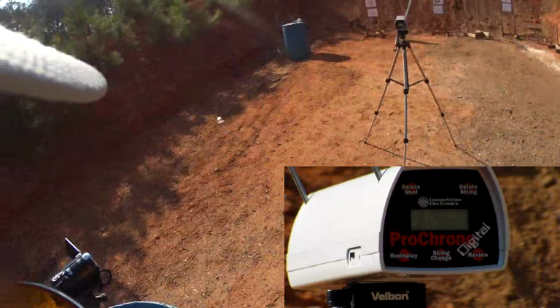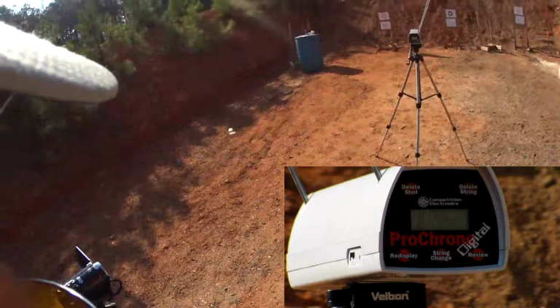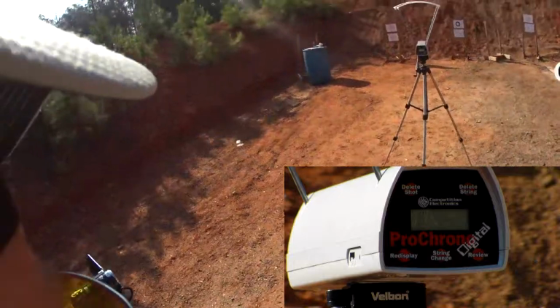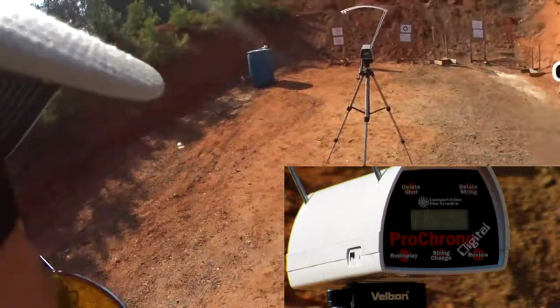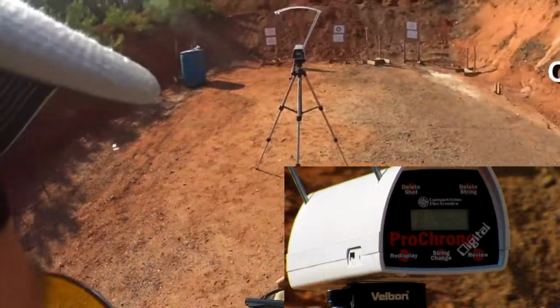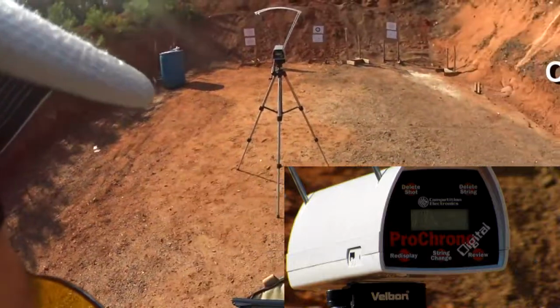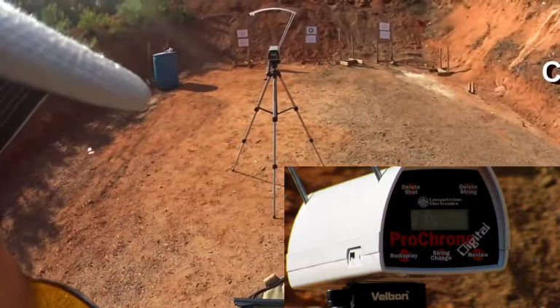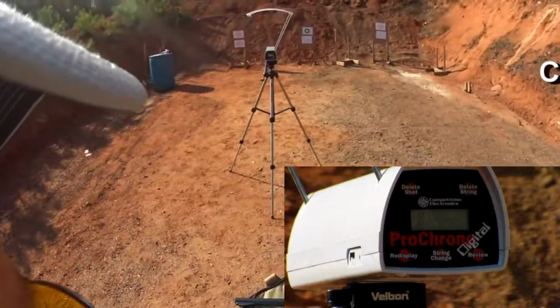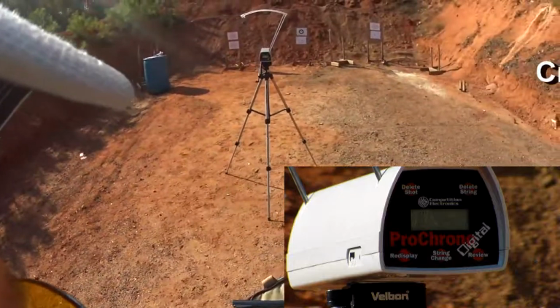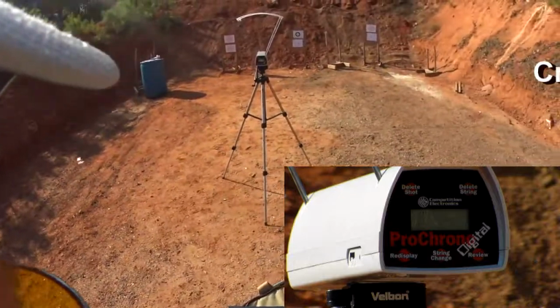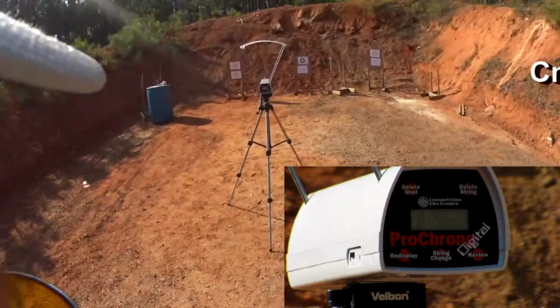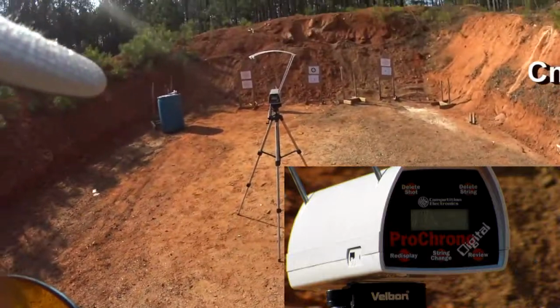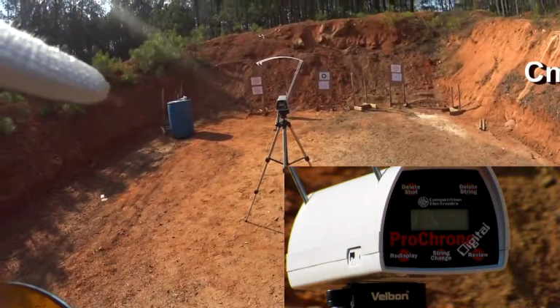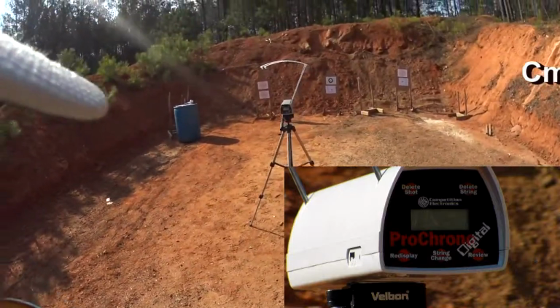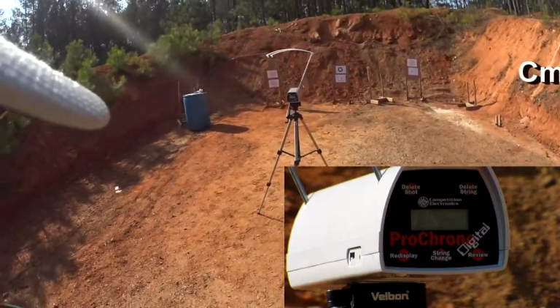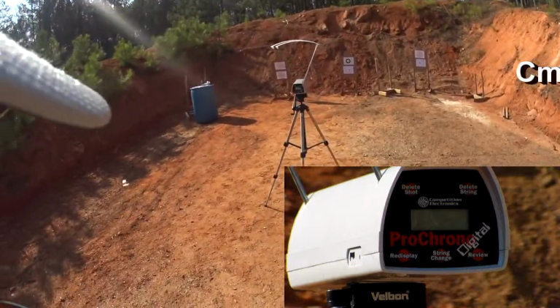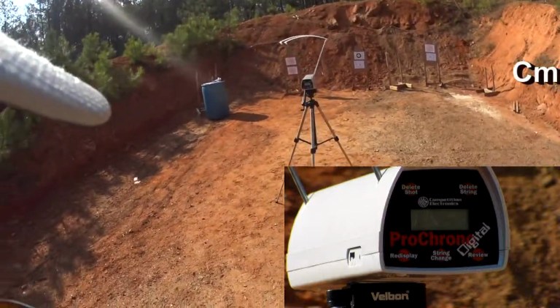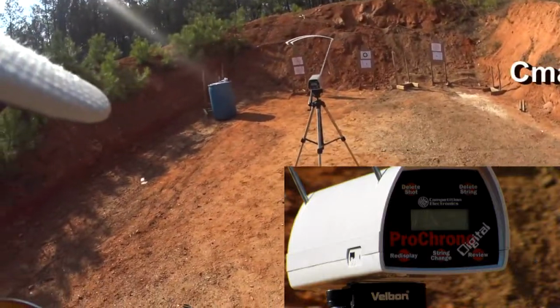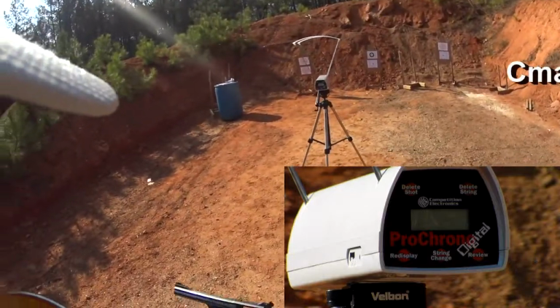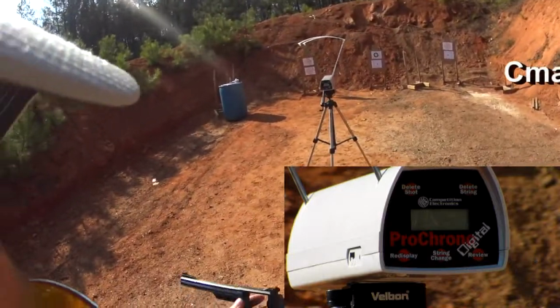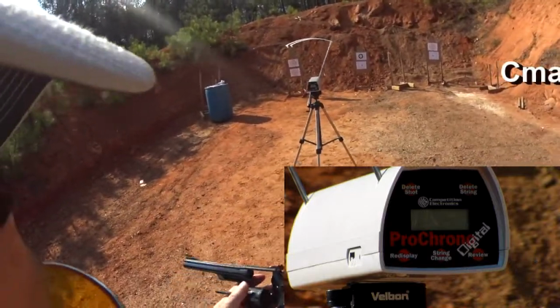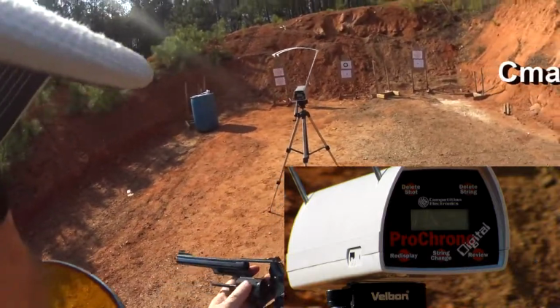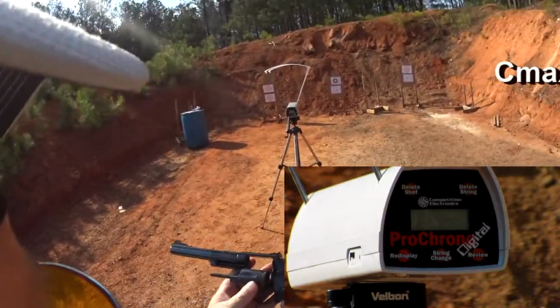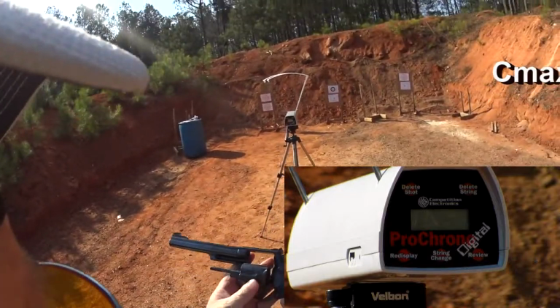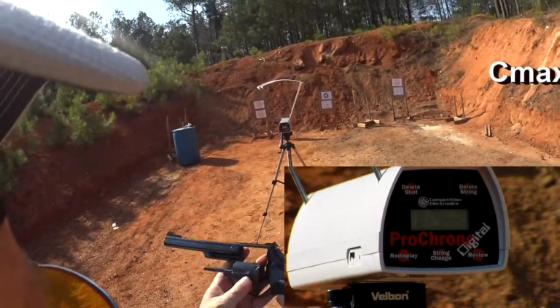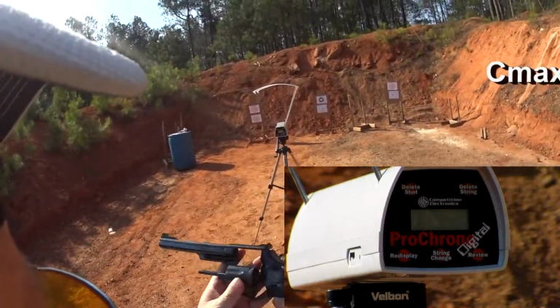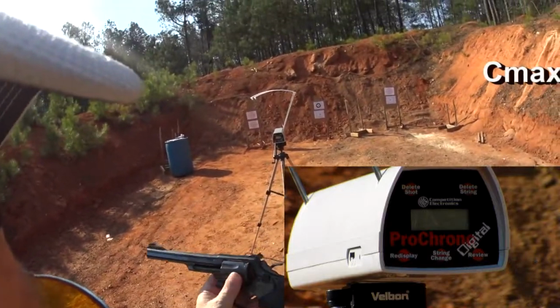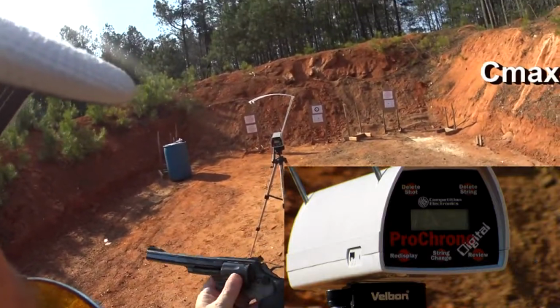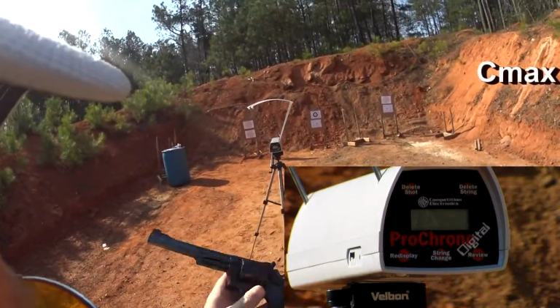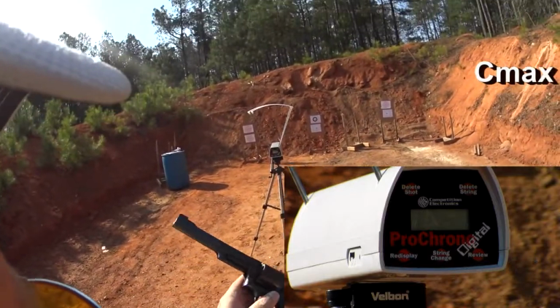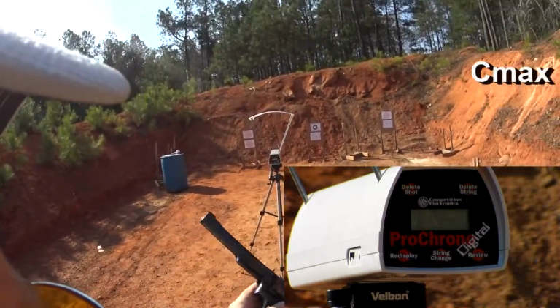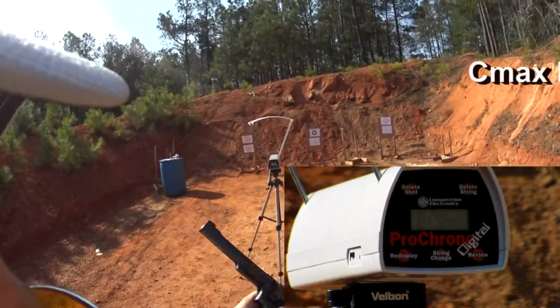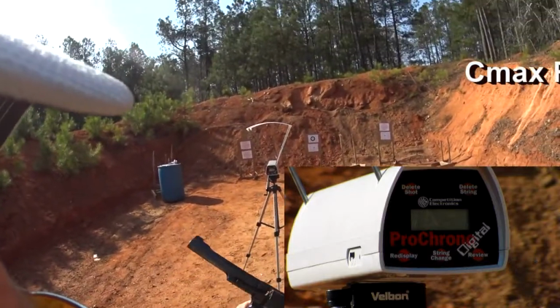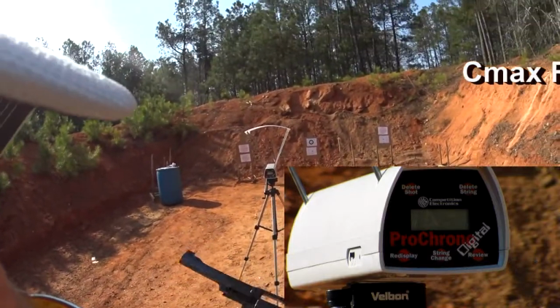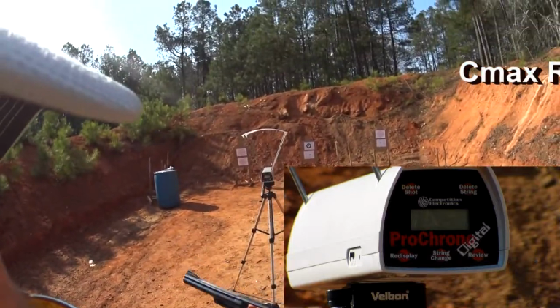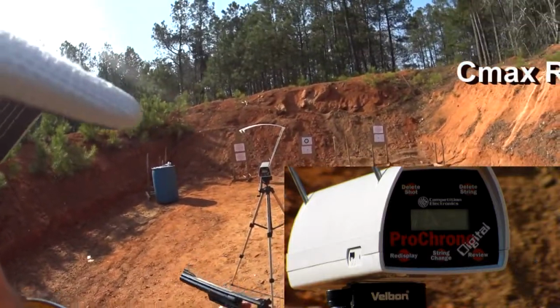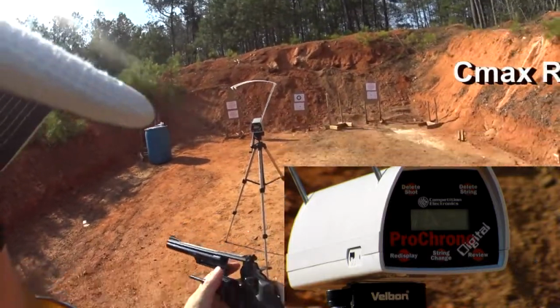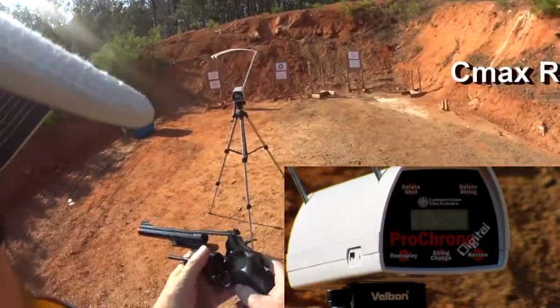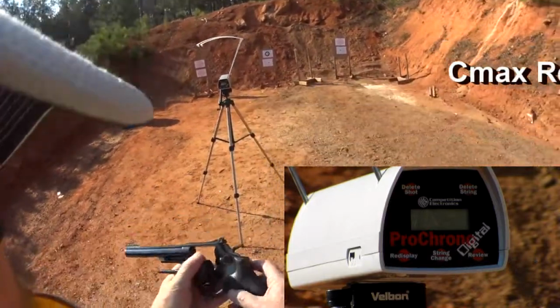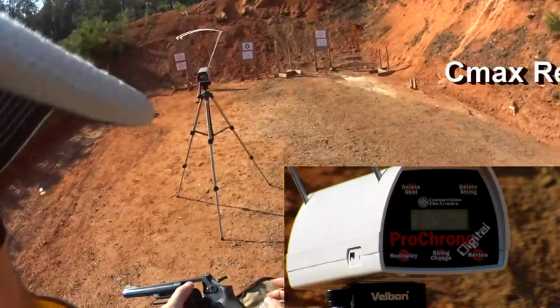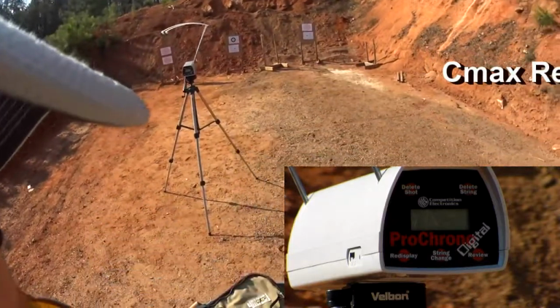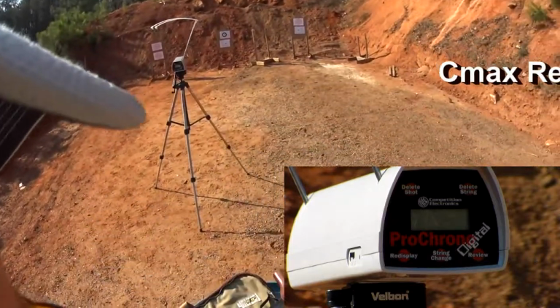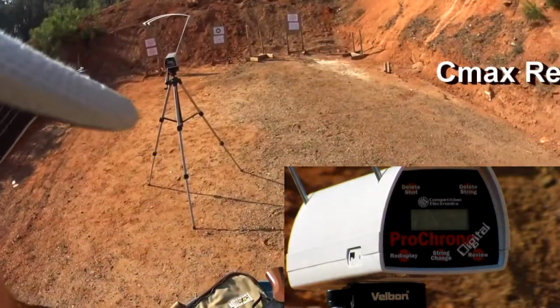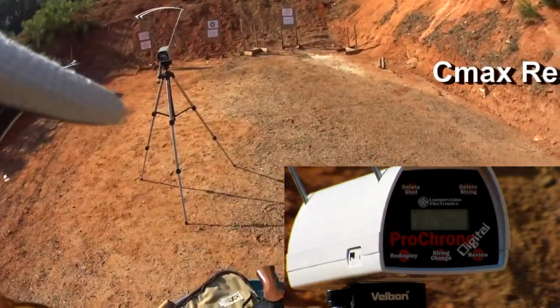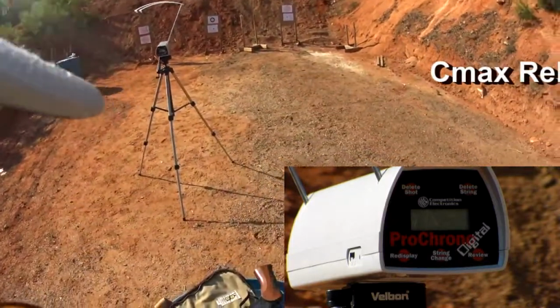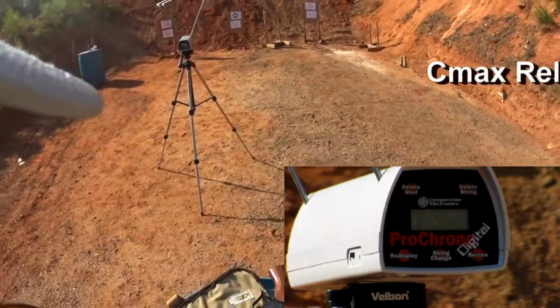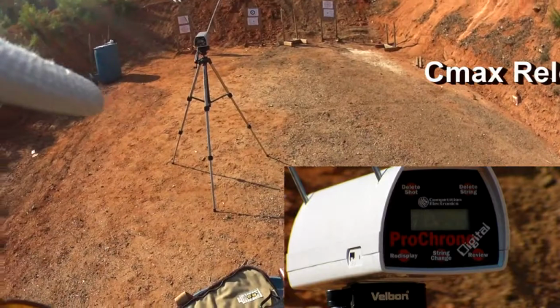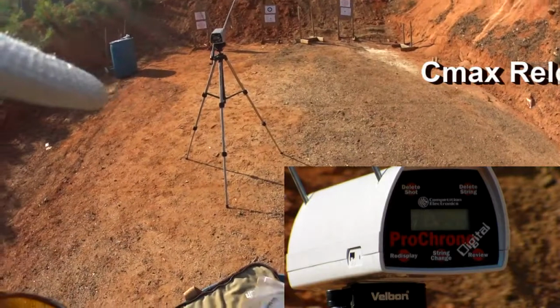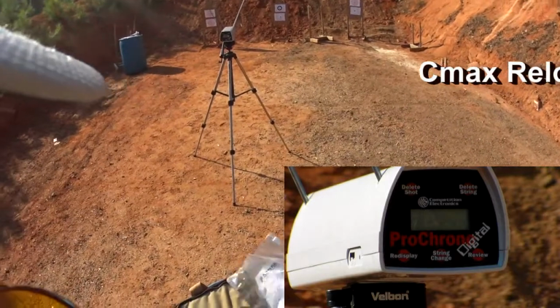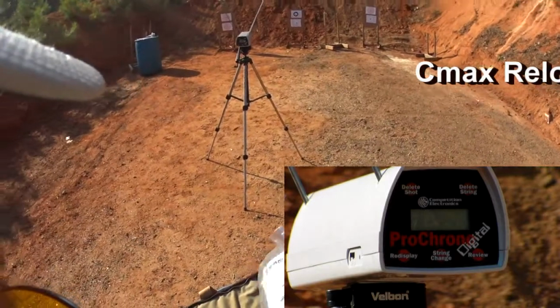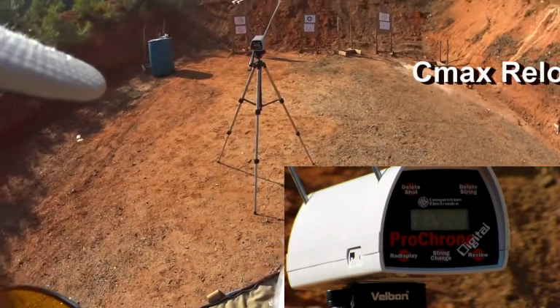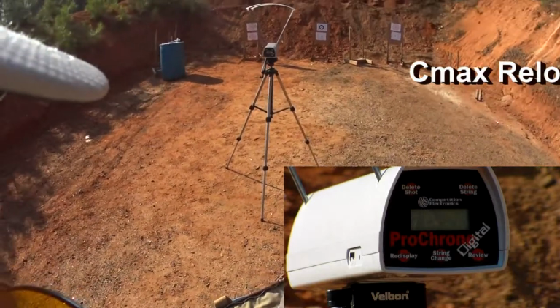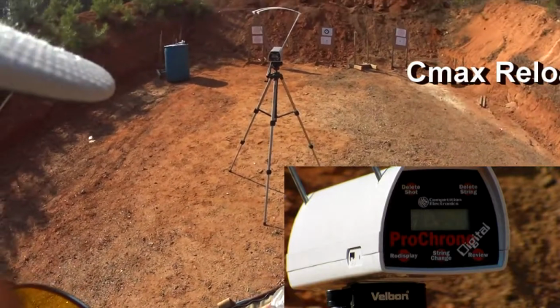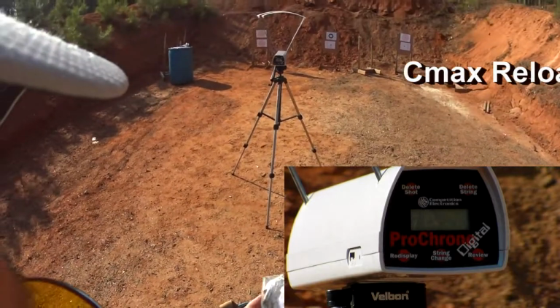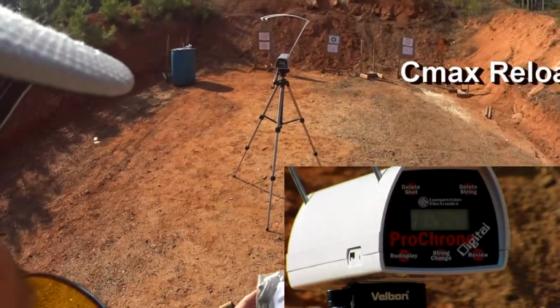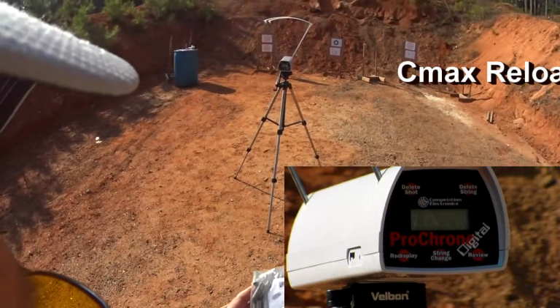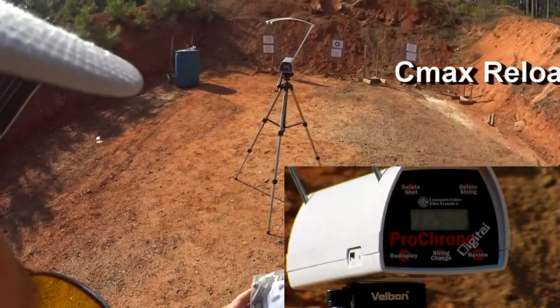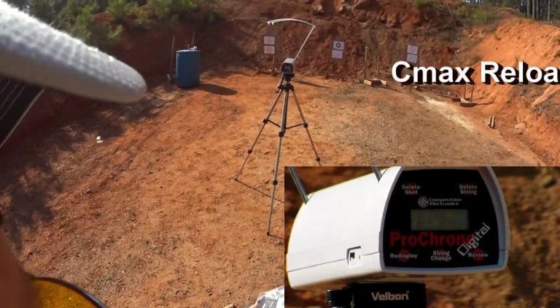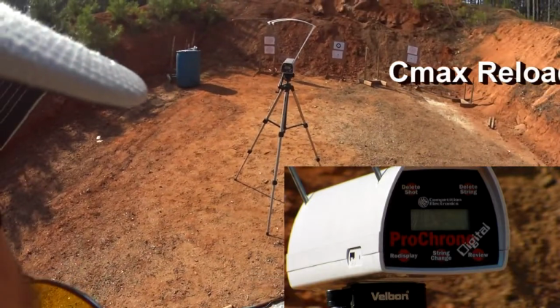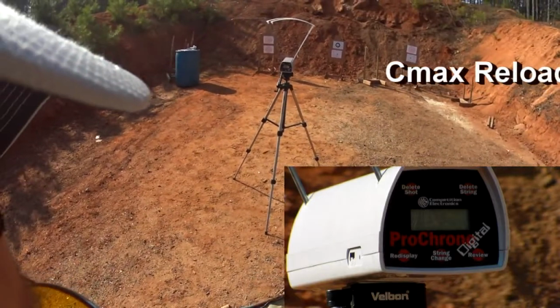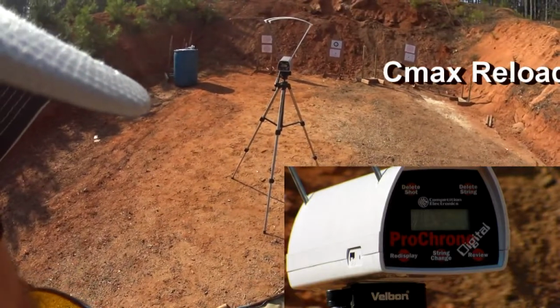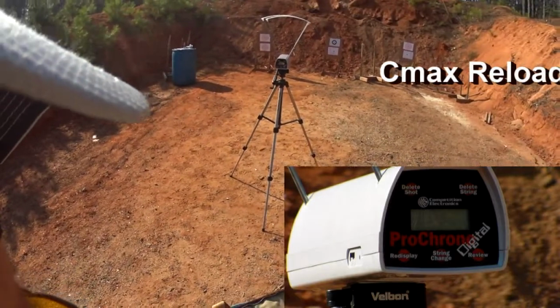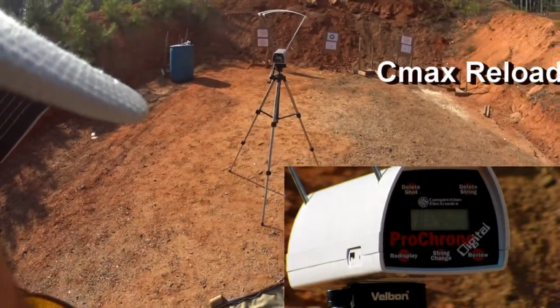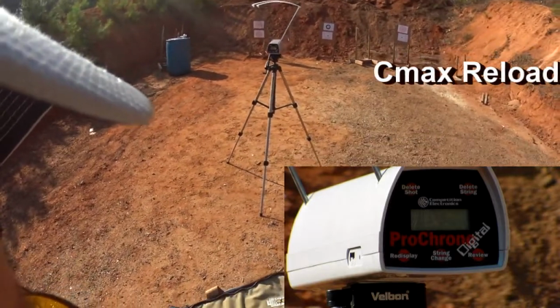Okay, first we're gonna shoot the Model 19 combat. We're gonna shoot my reloads.